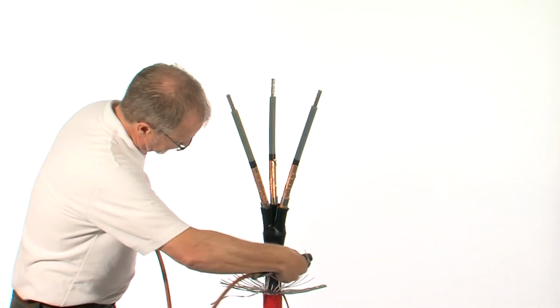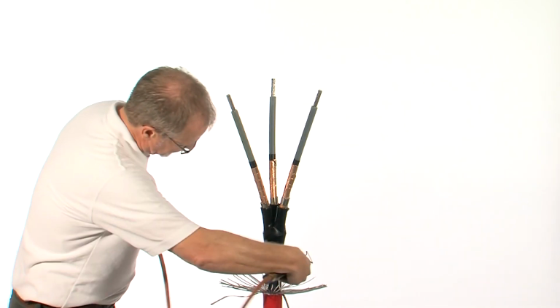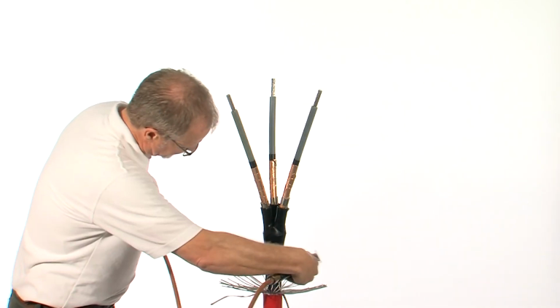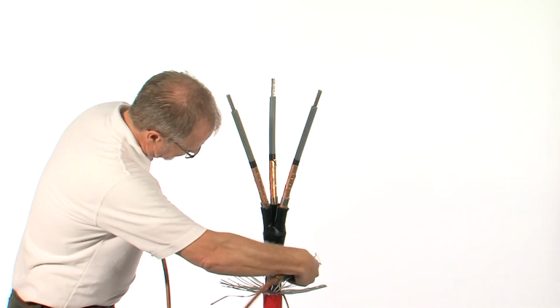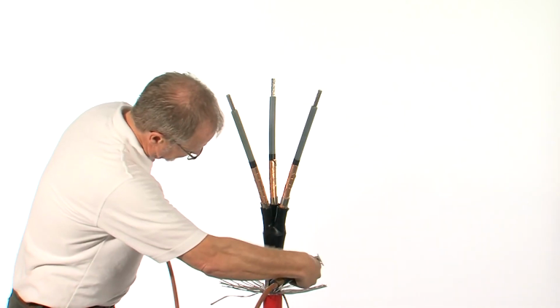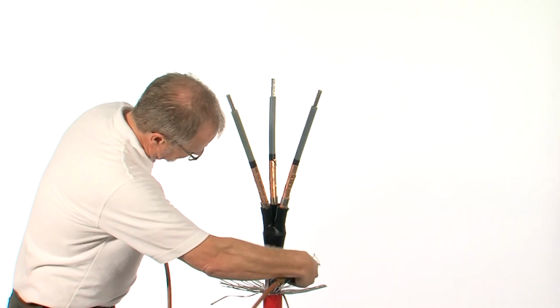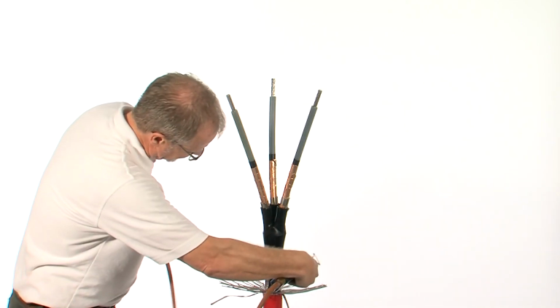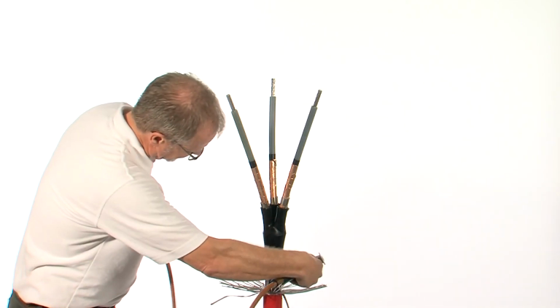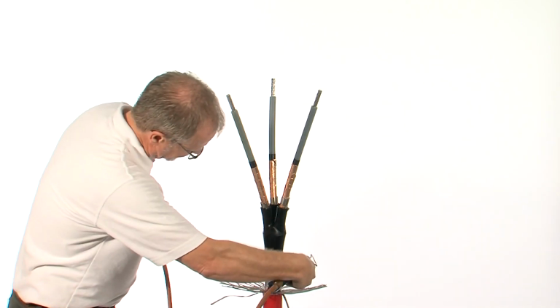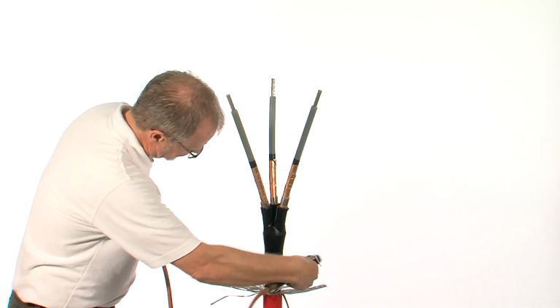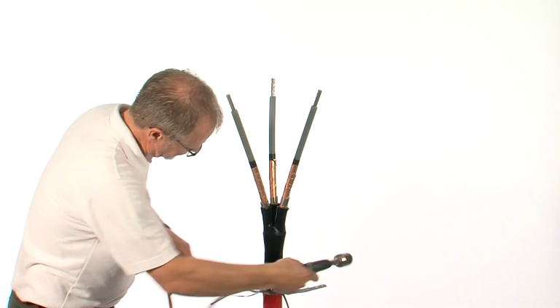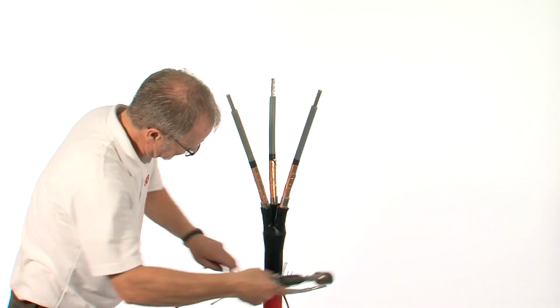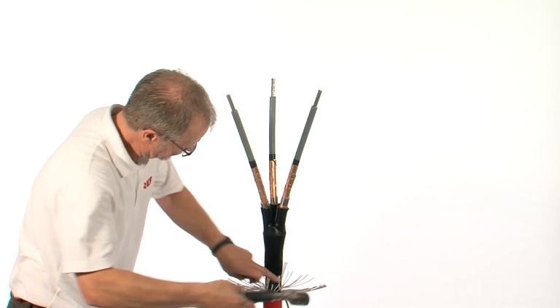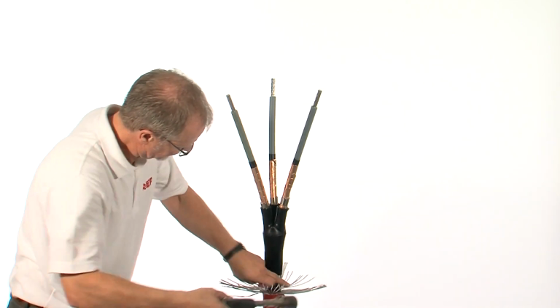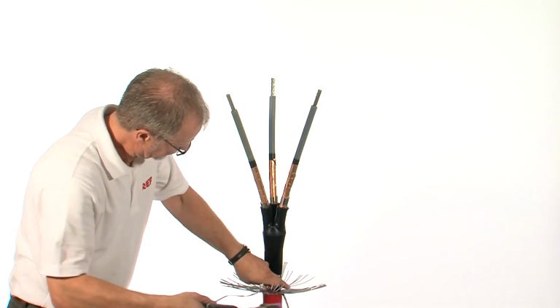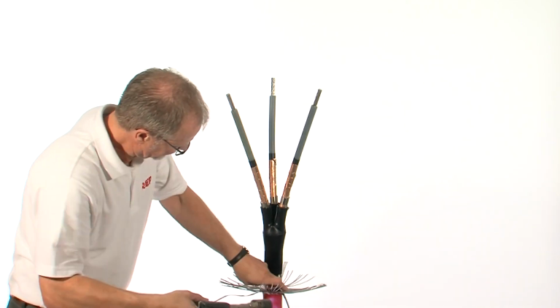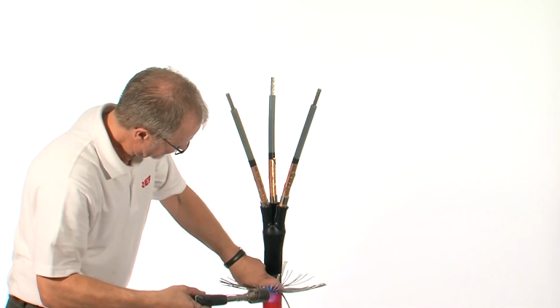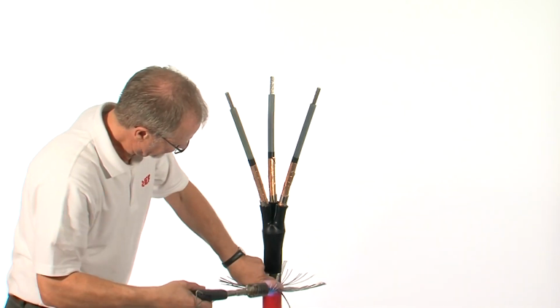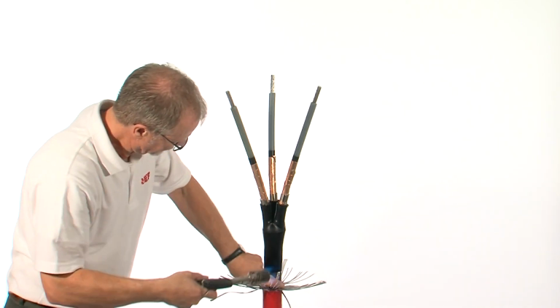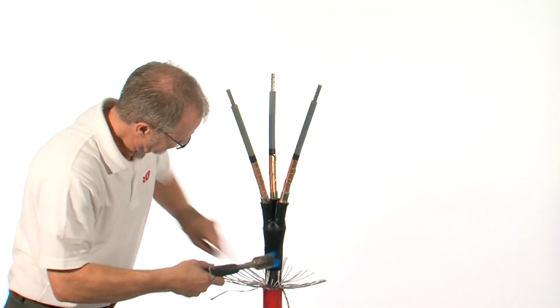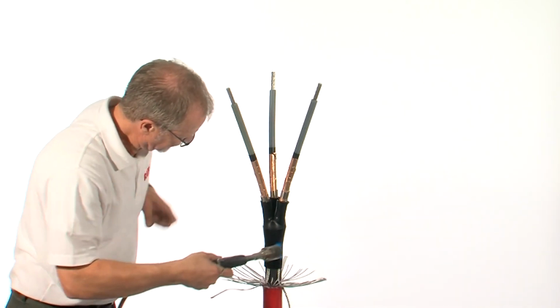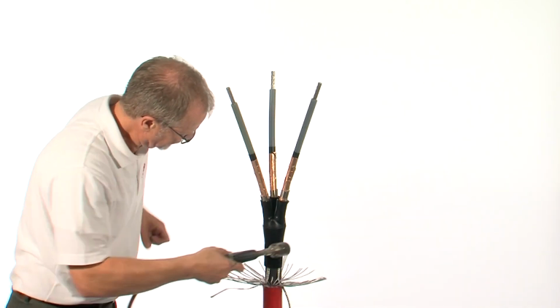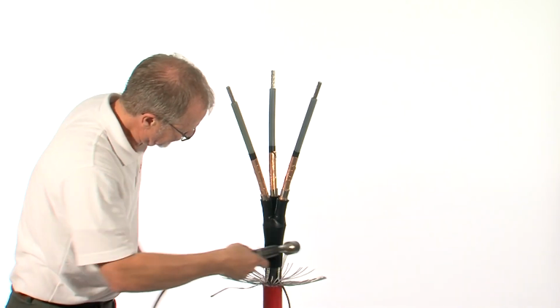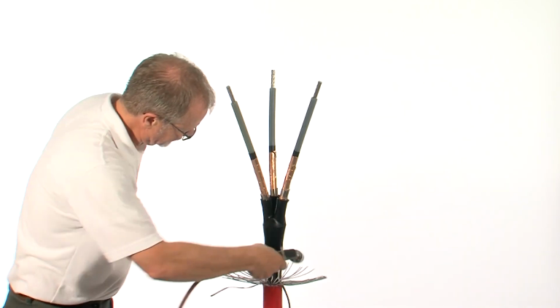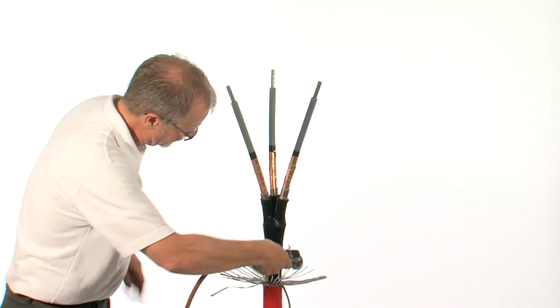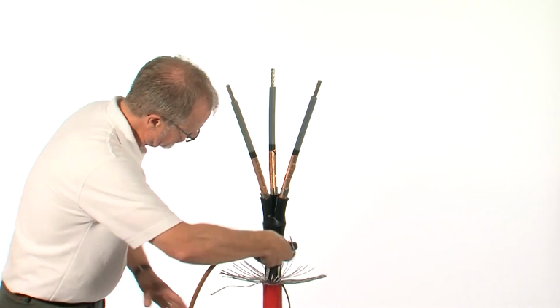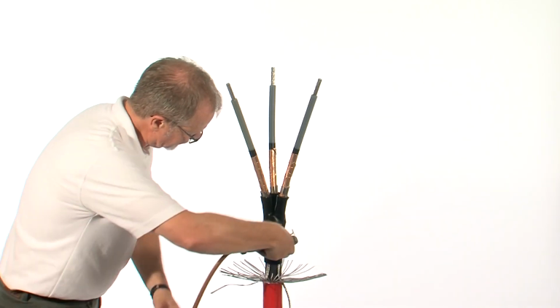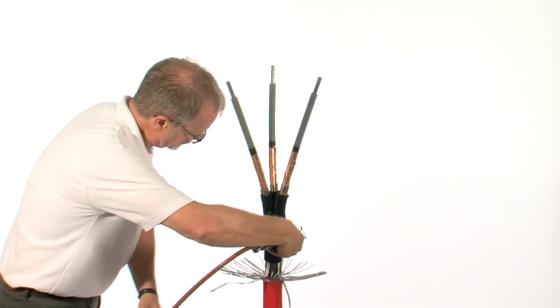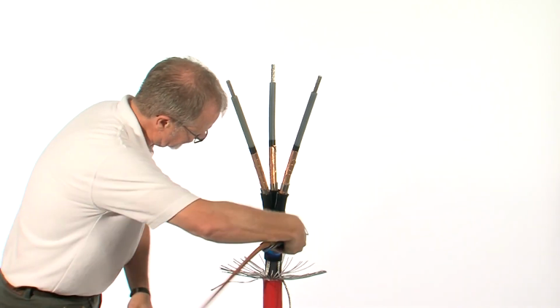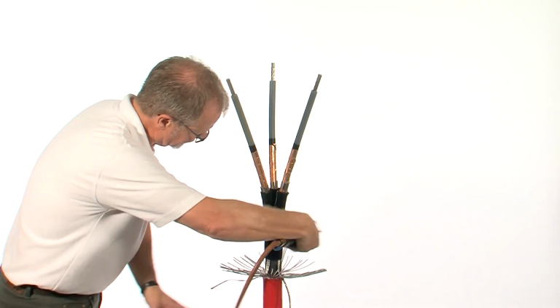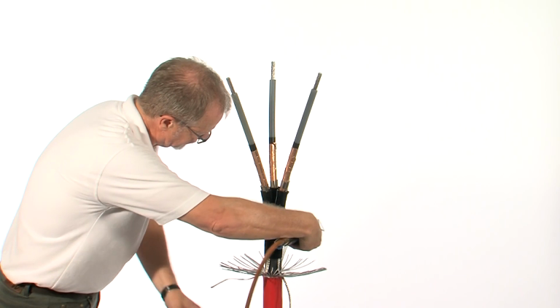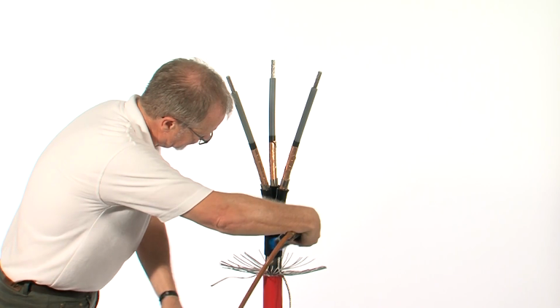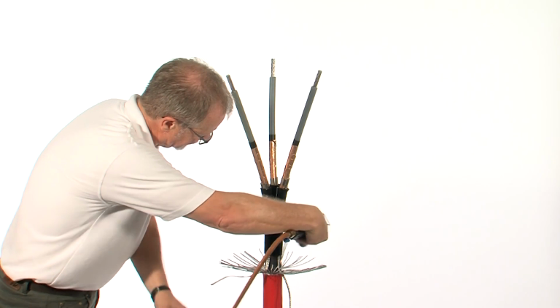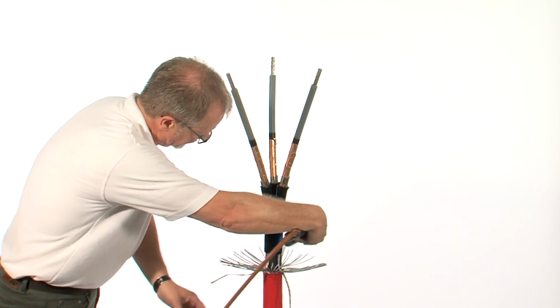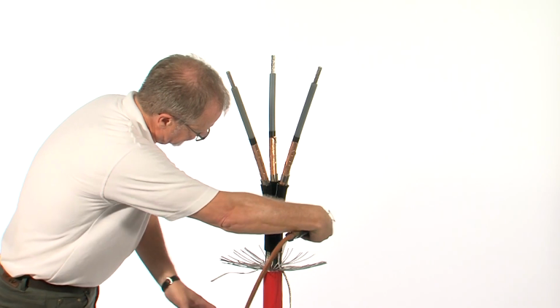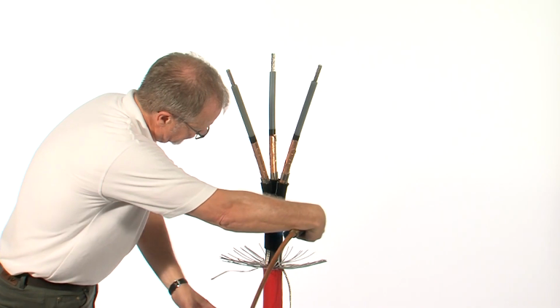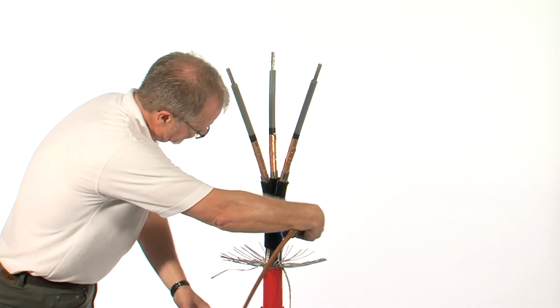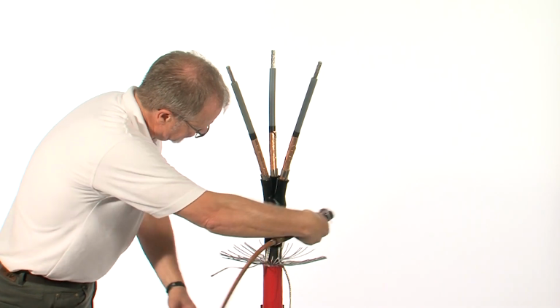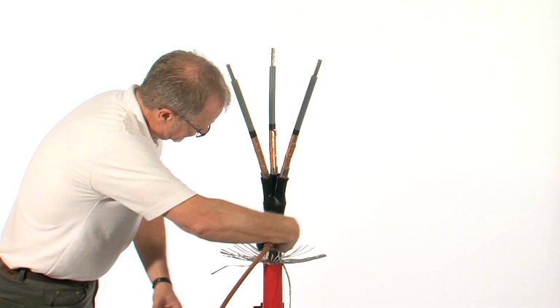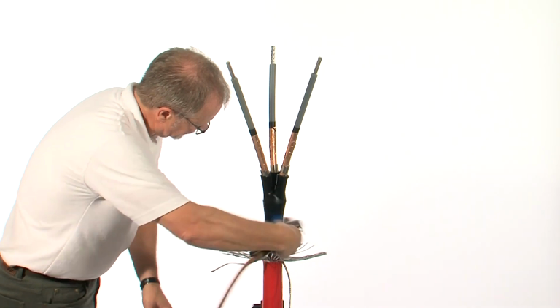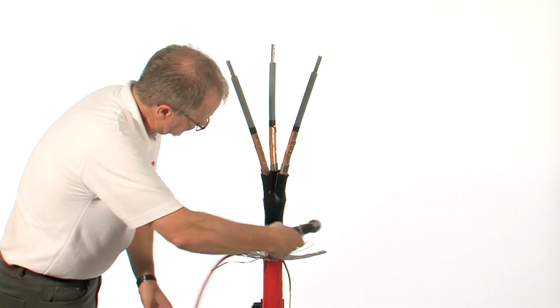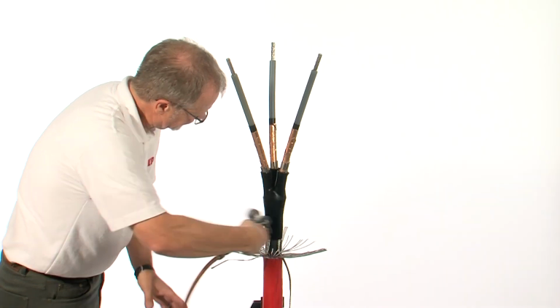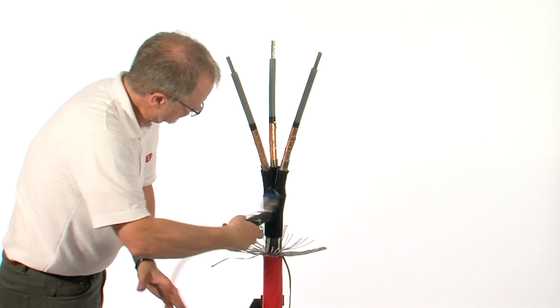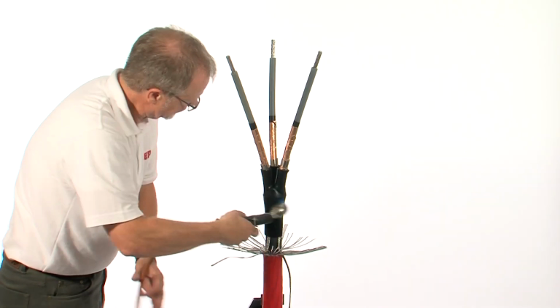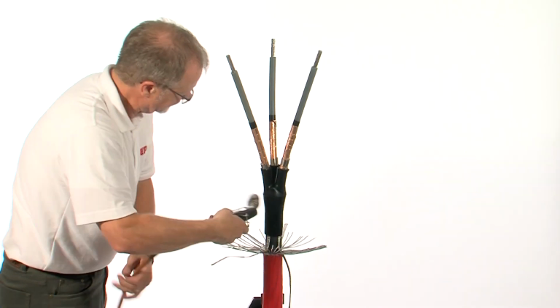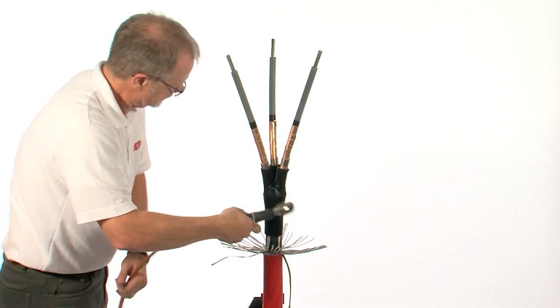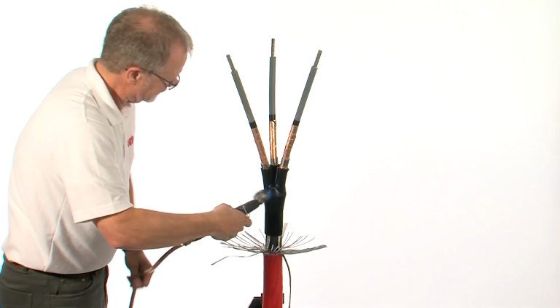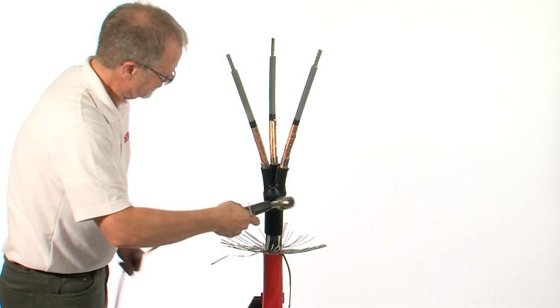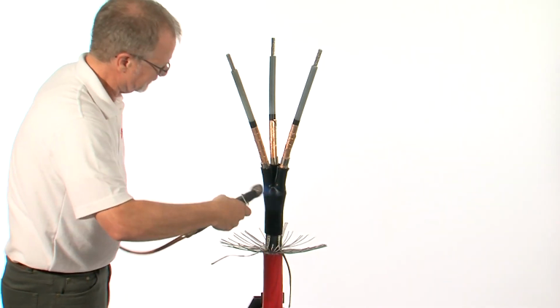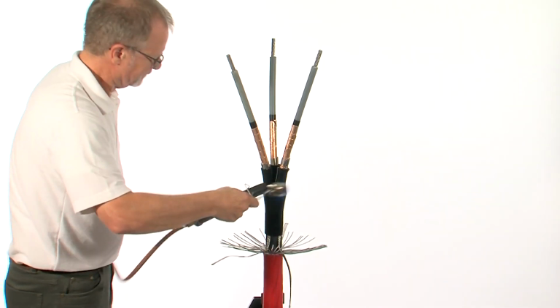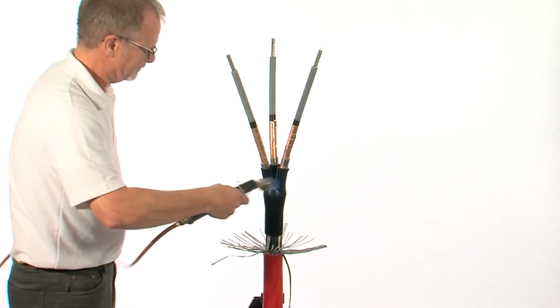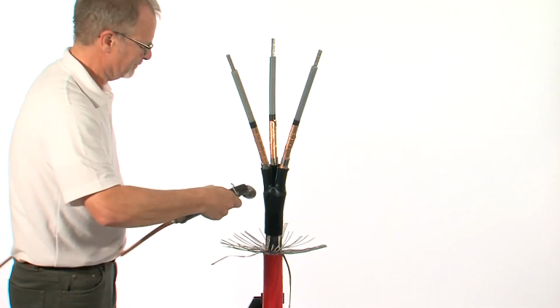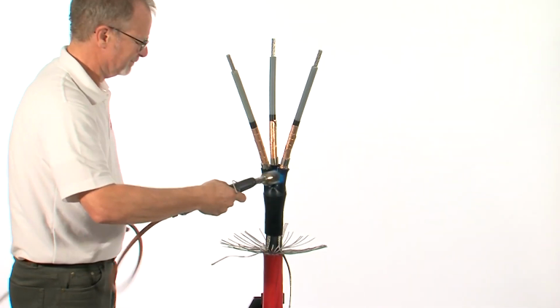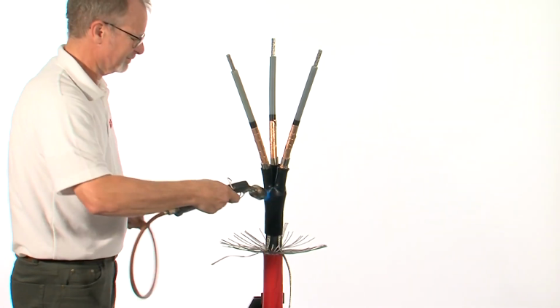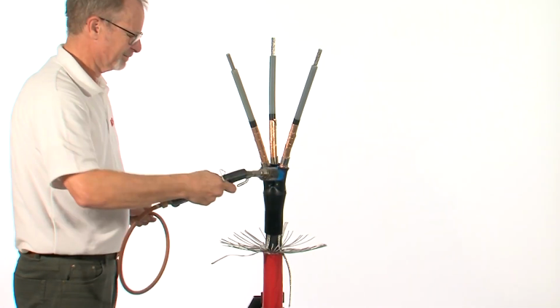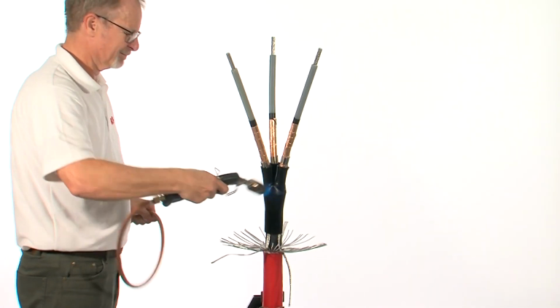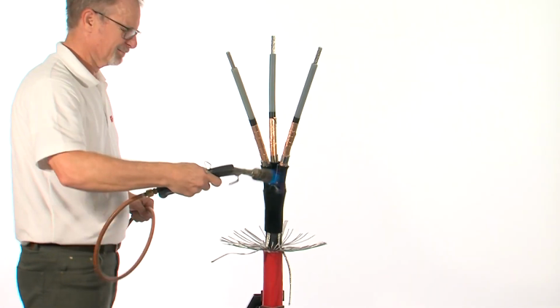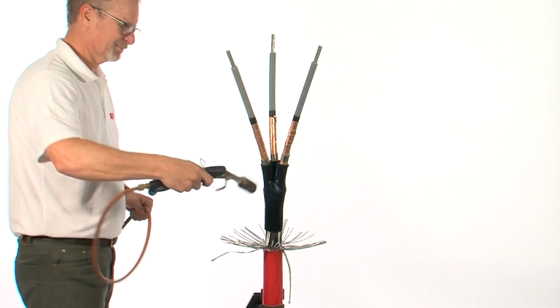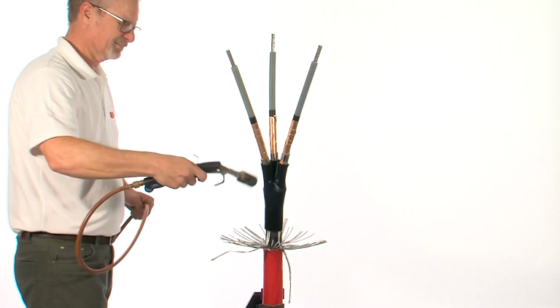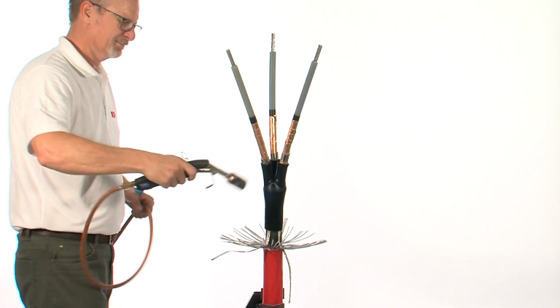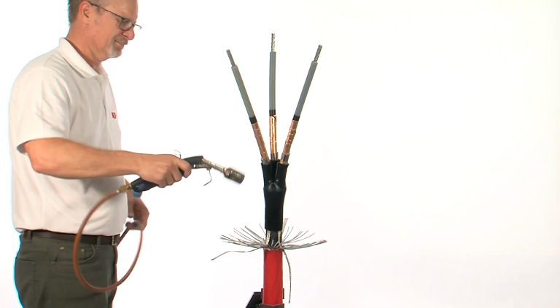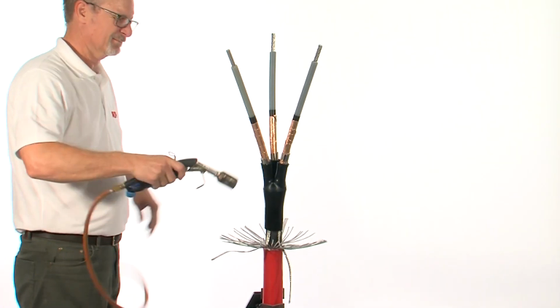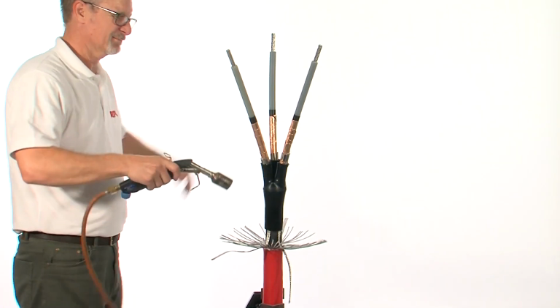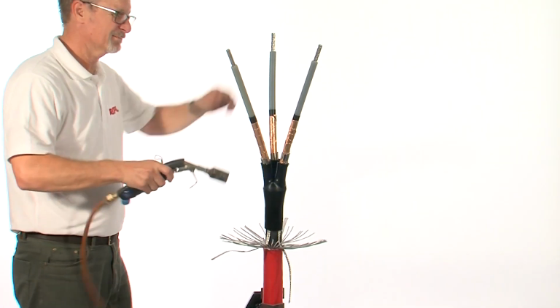Once fully recovered, shrink down the individual breakout fingers.